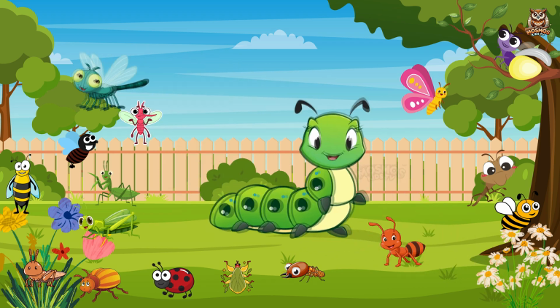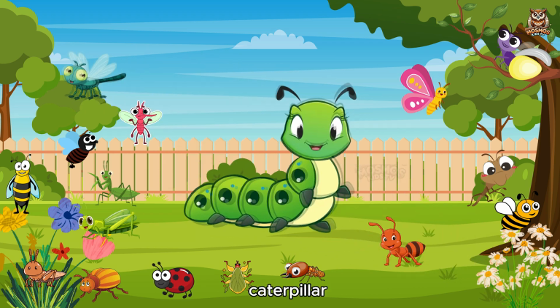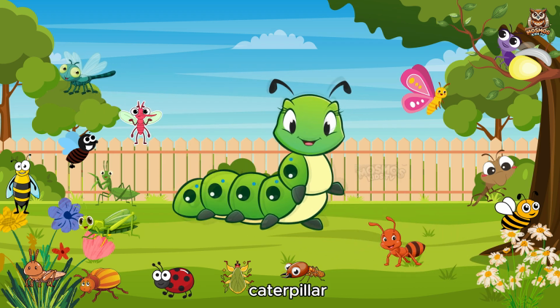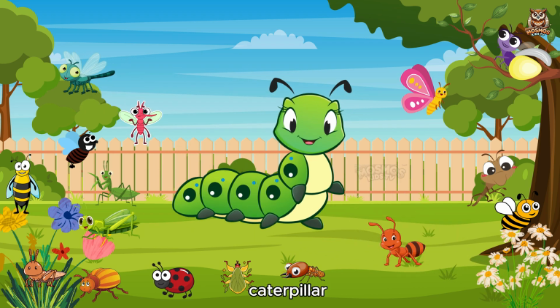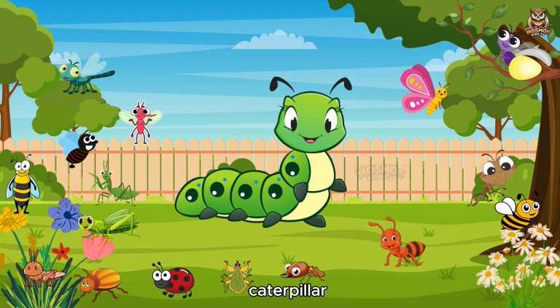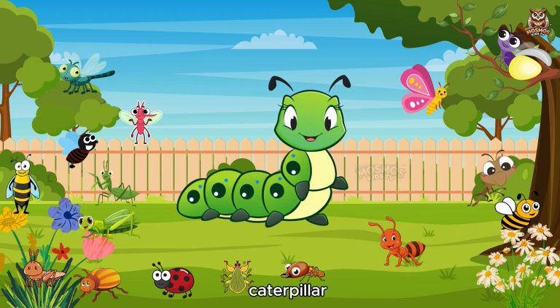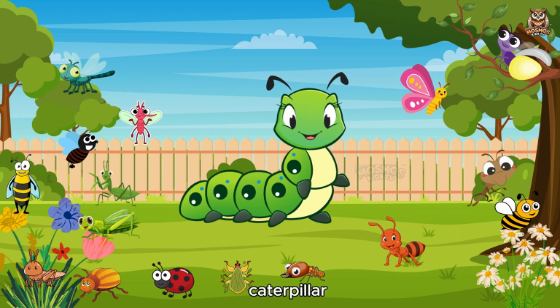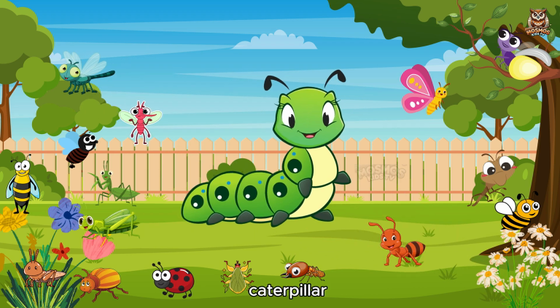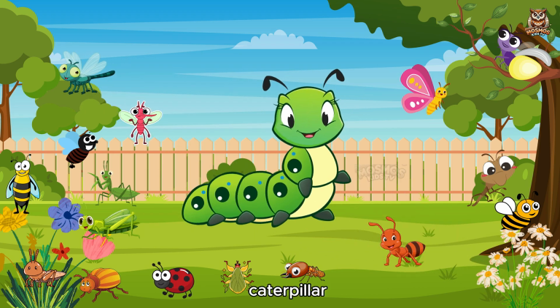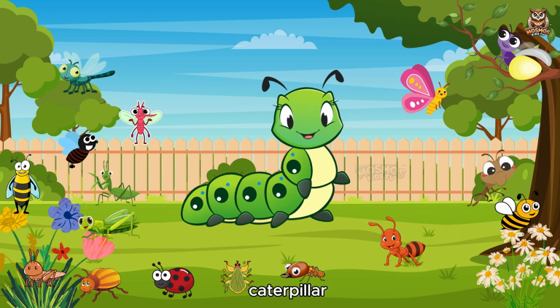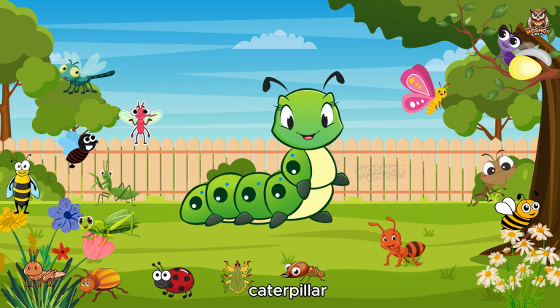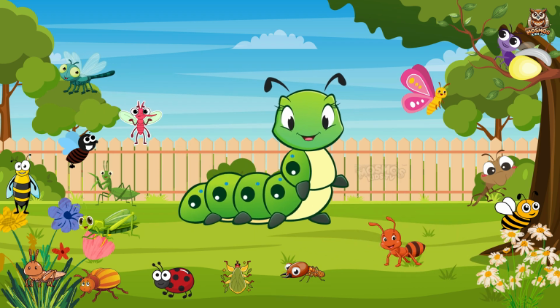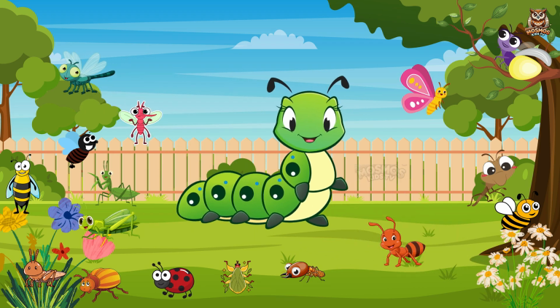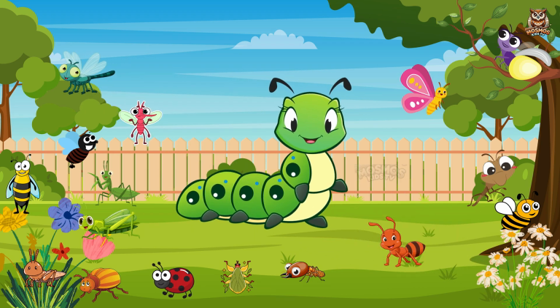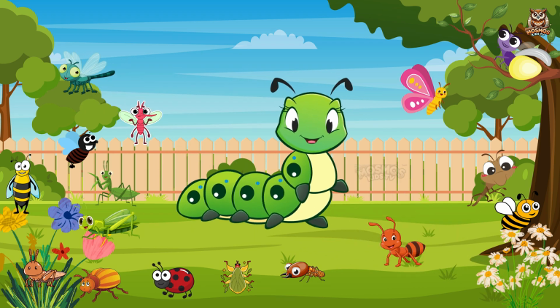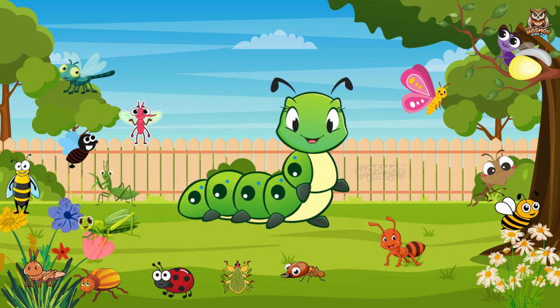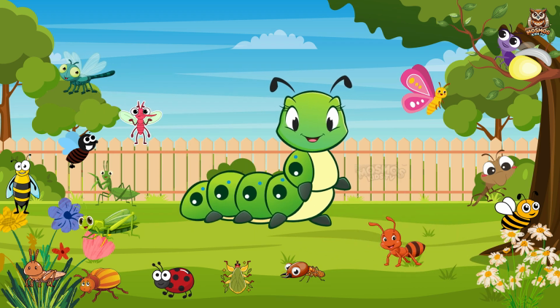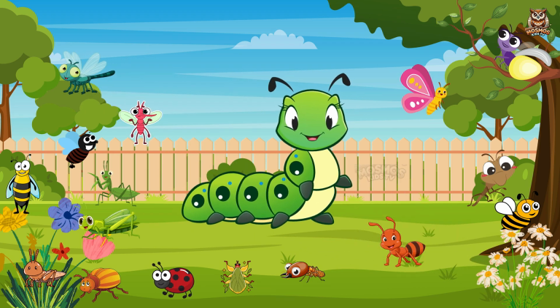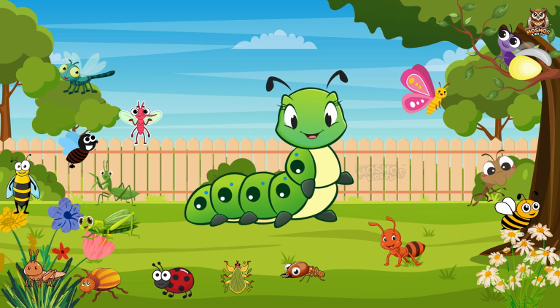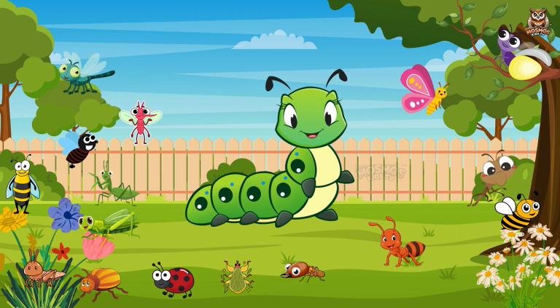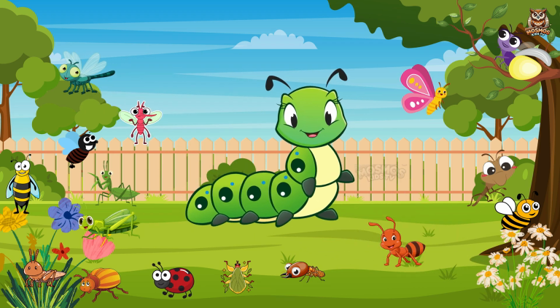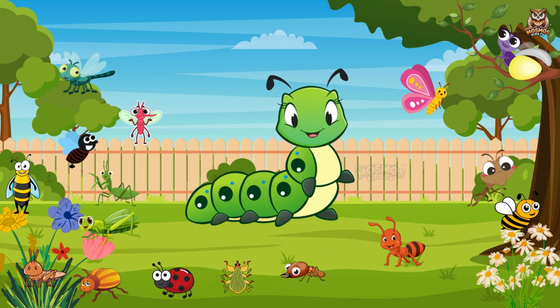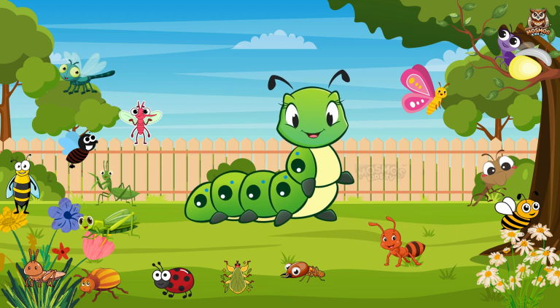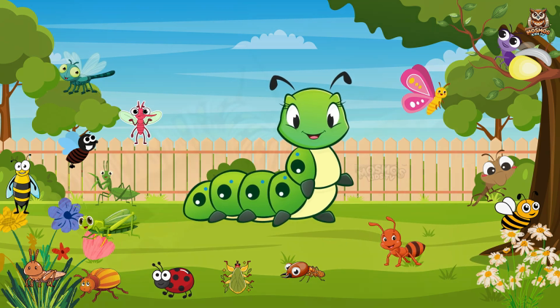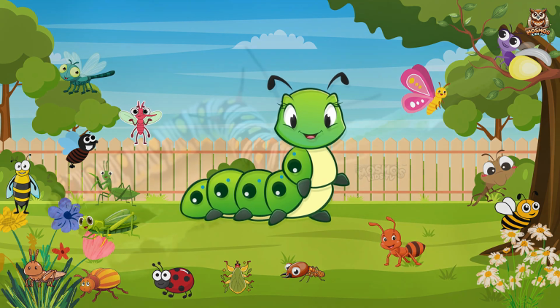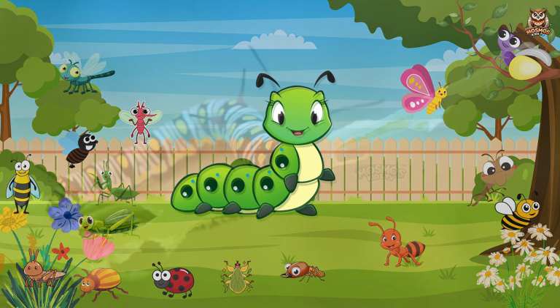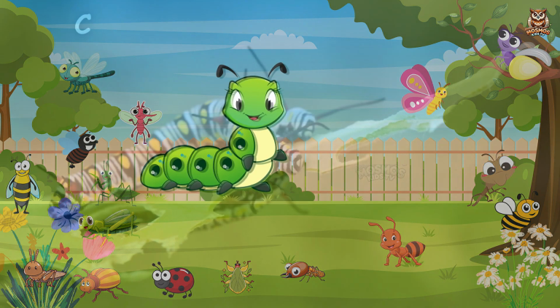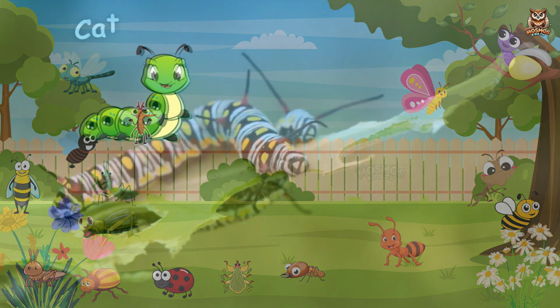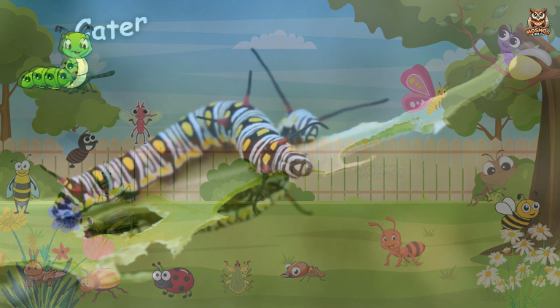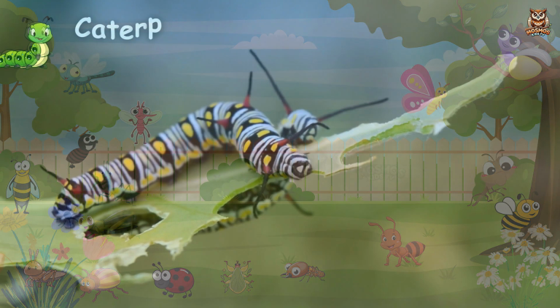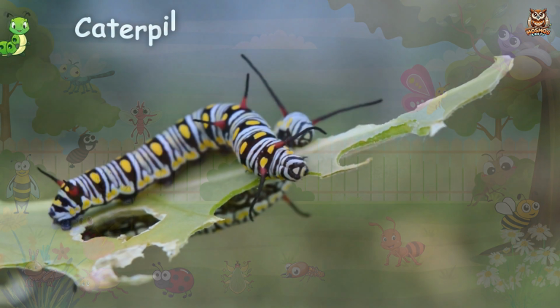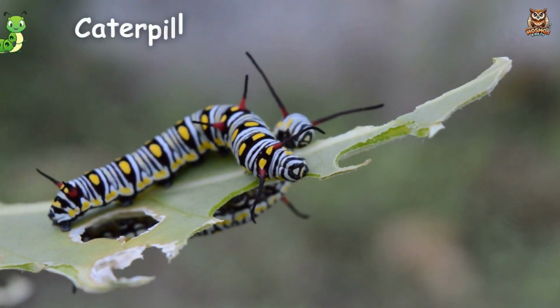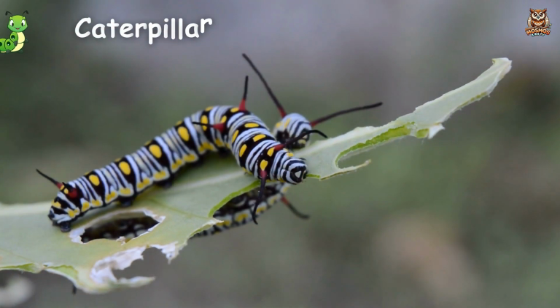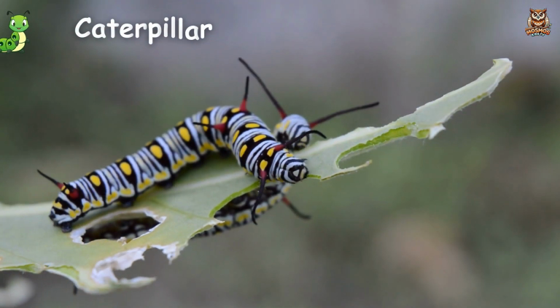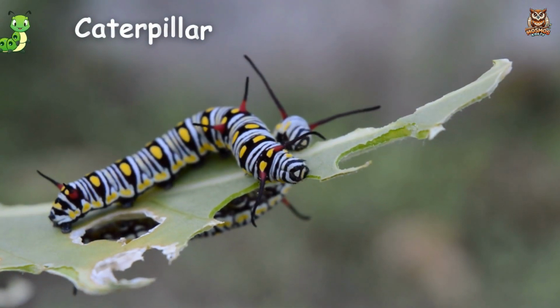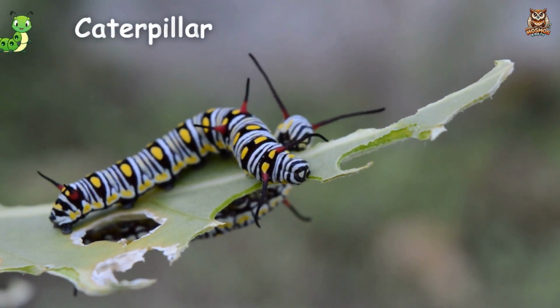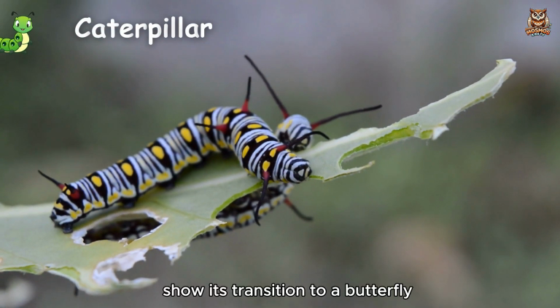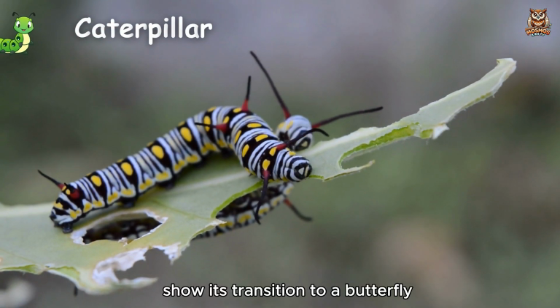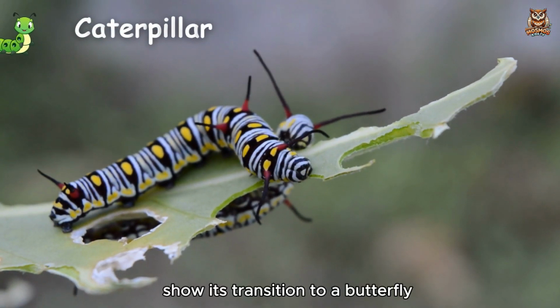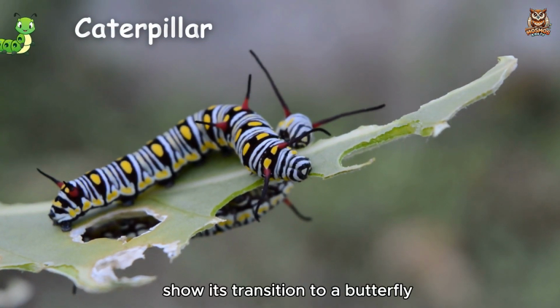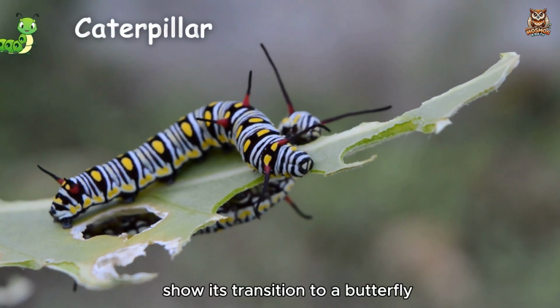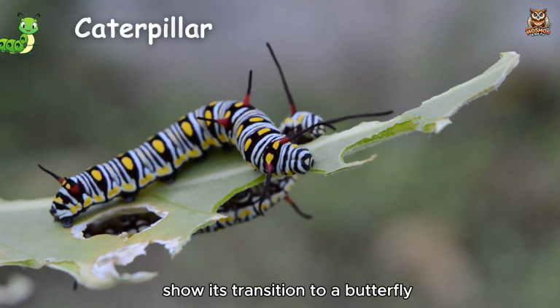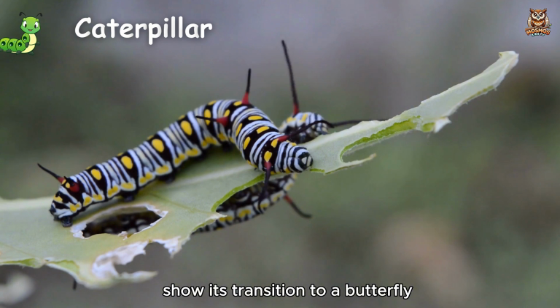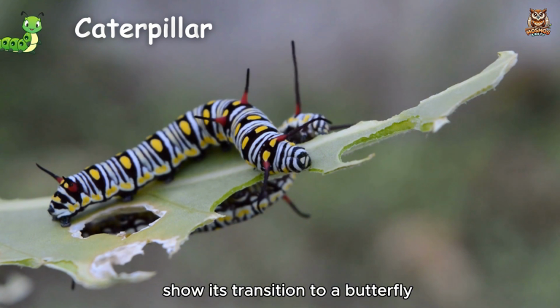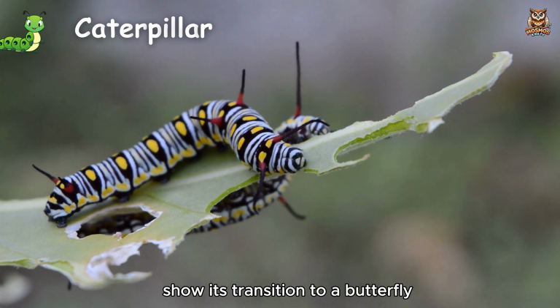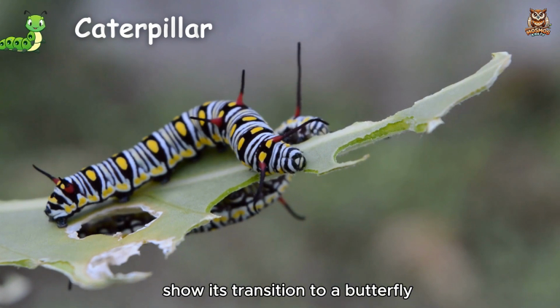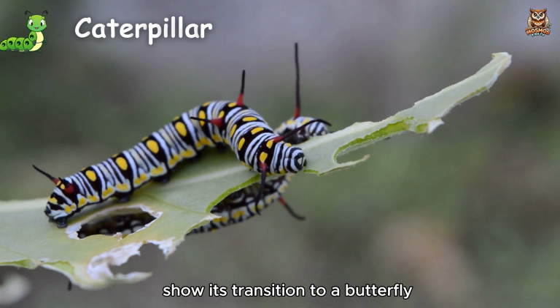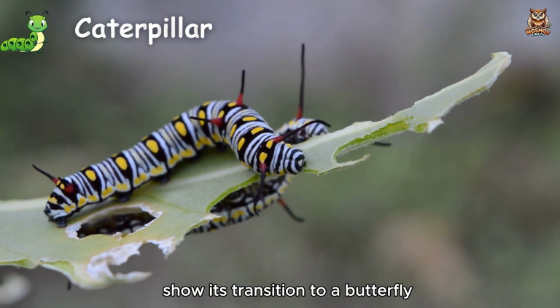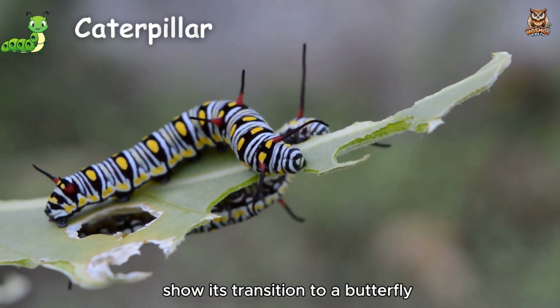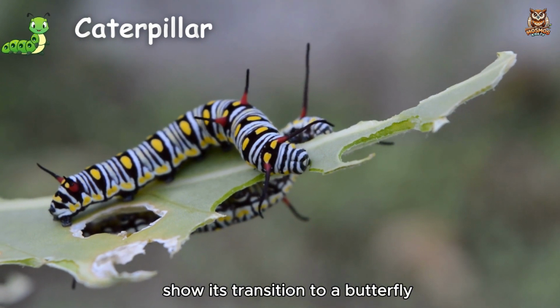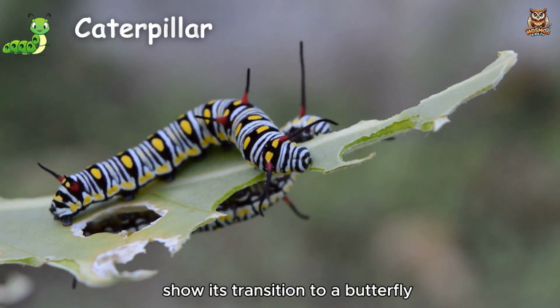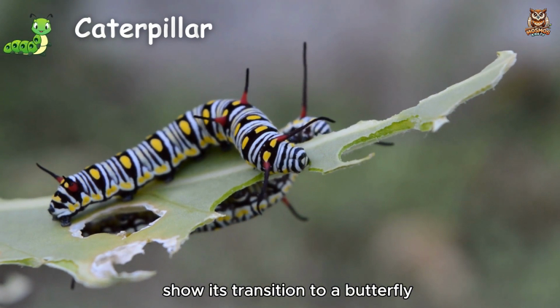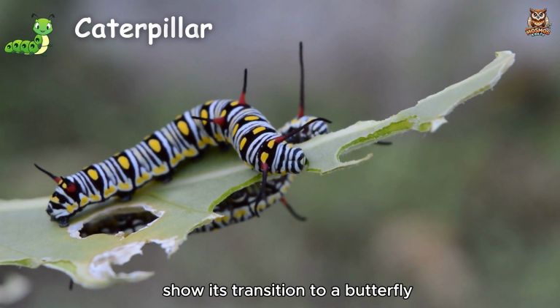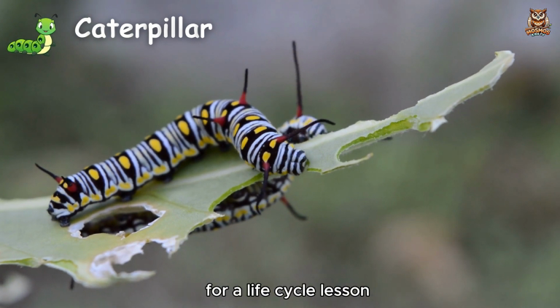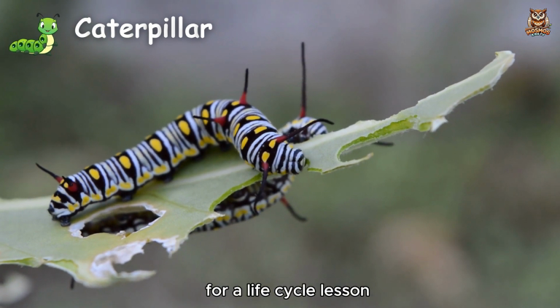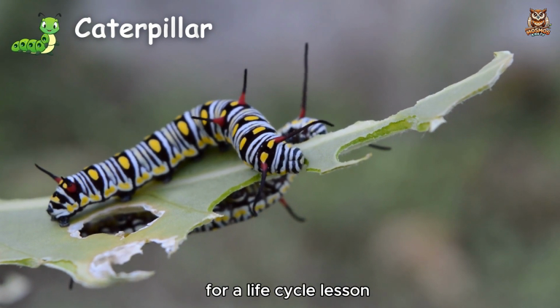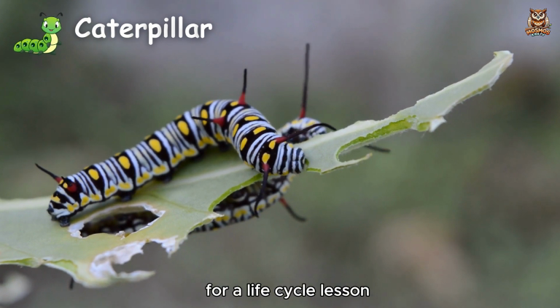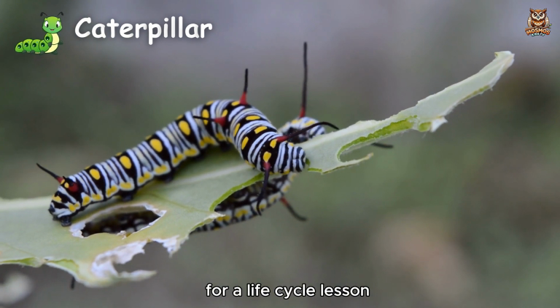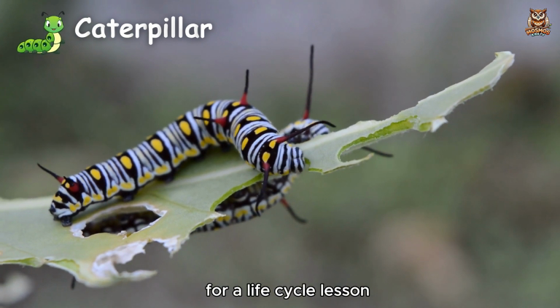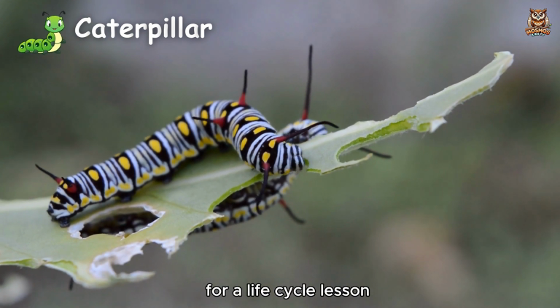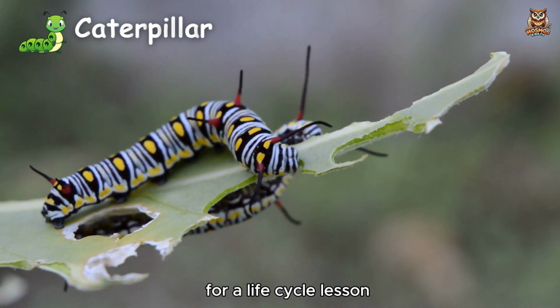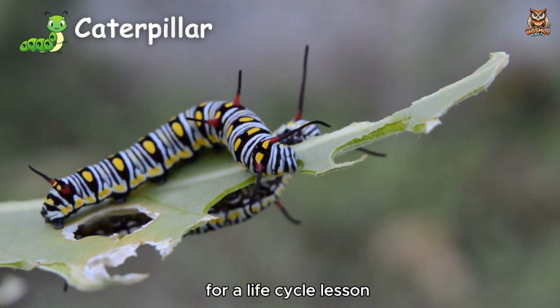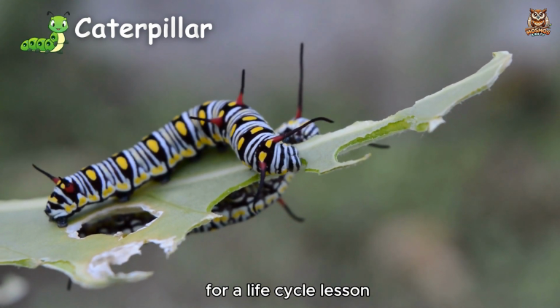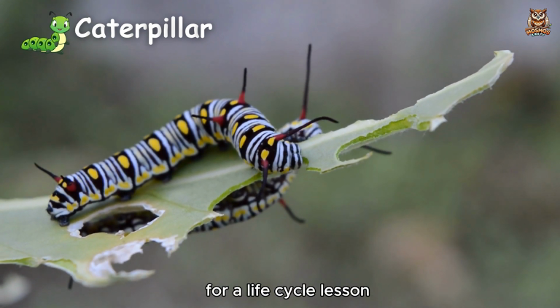Caterpillar. Shows its transition to a butterfly for a life cycle lesson.